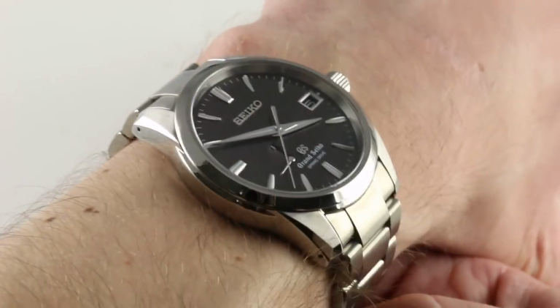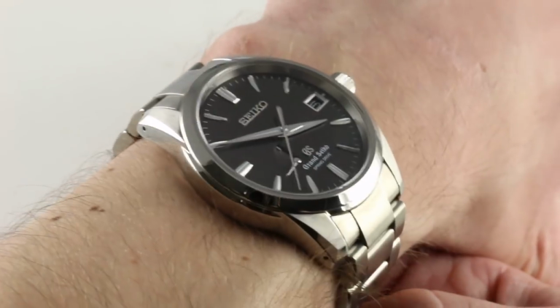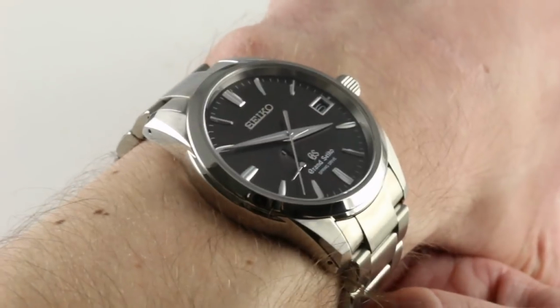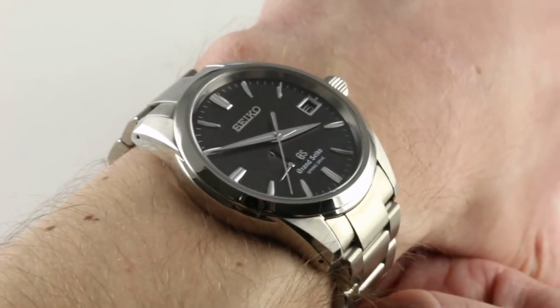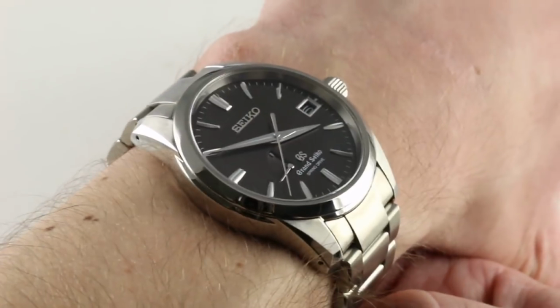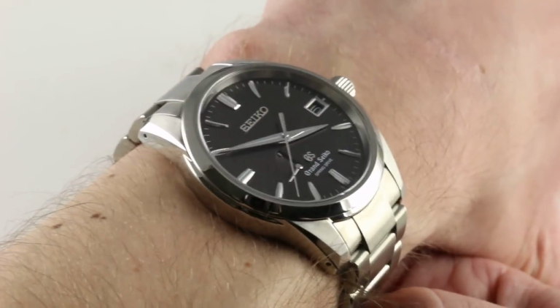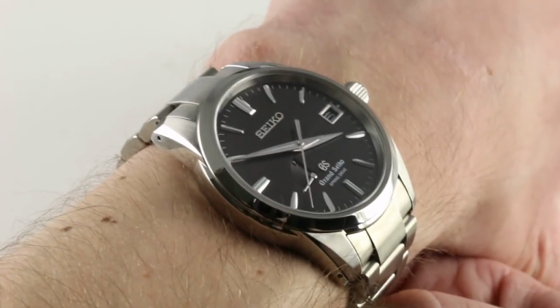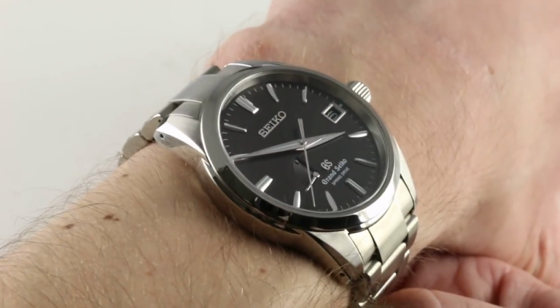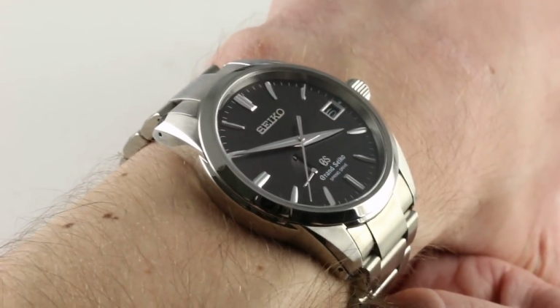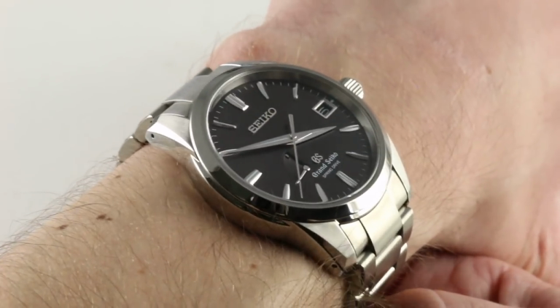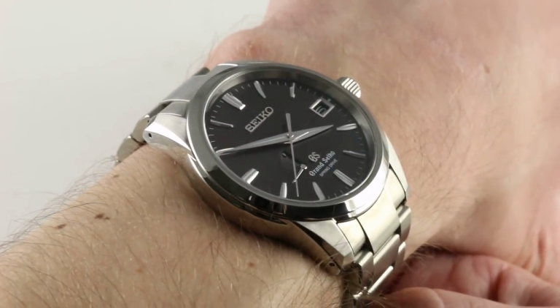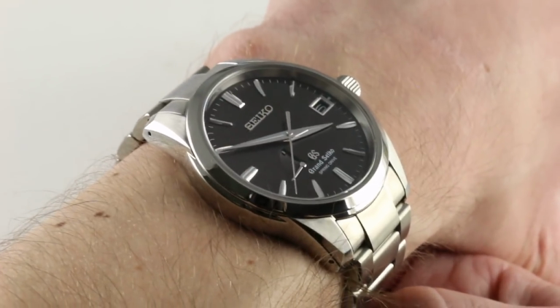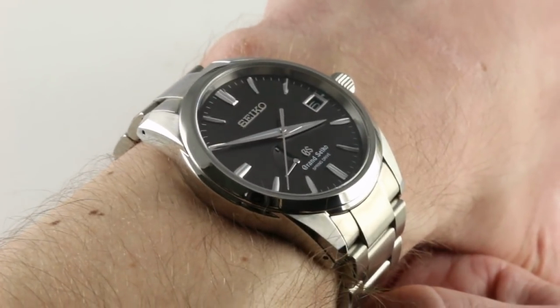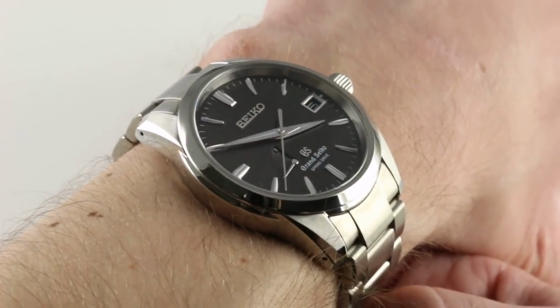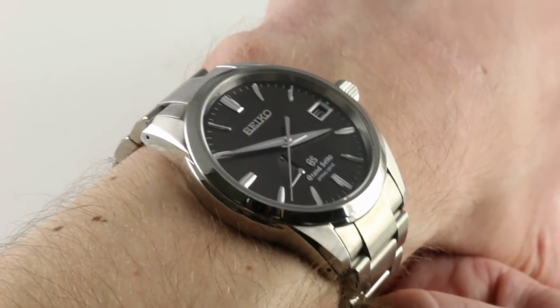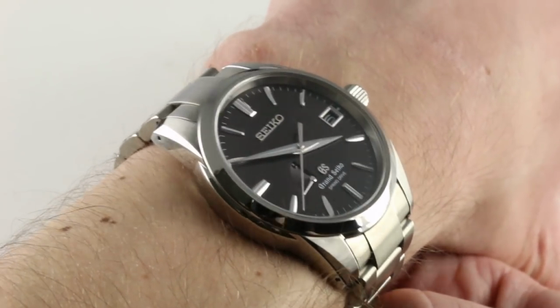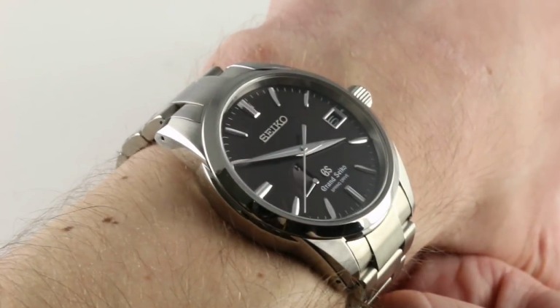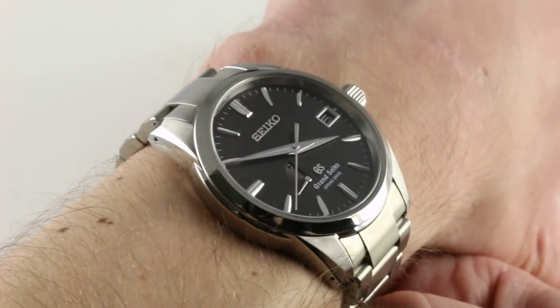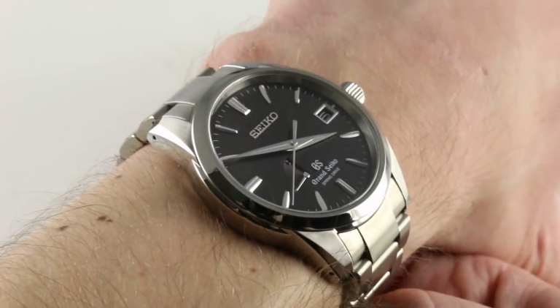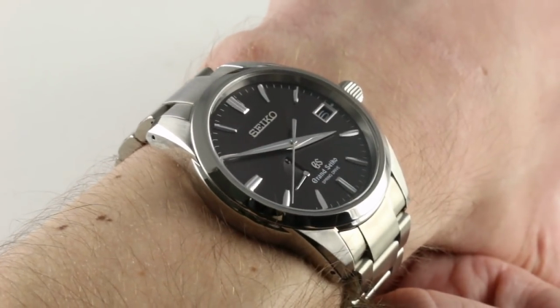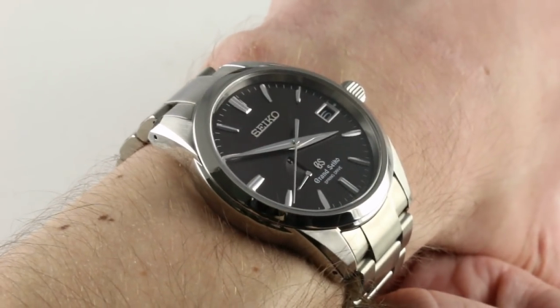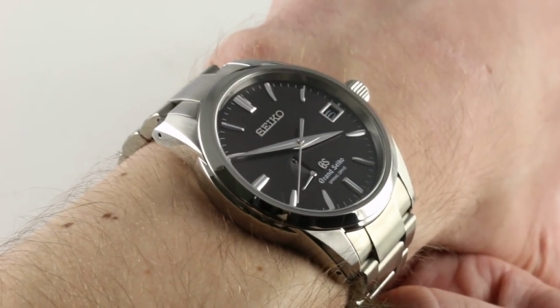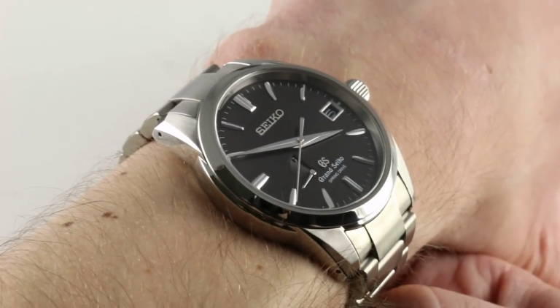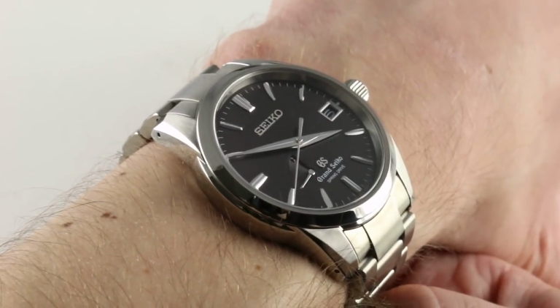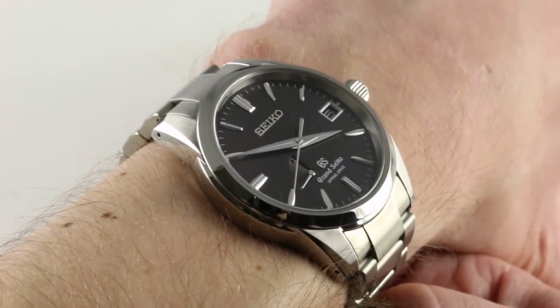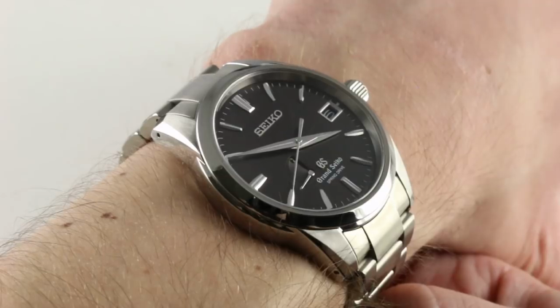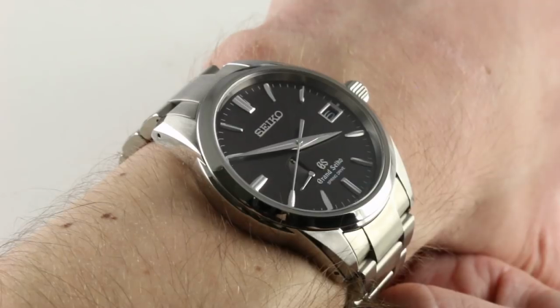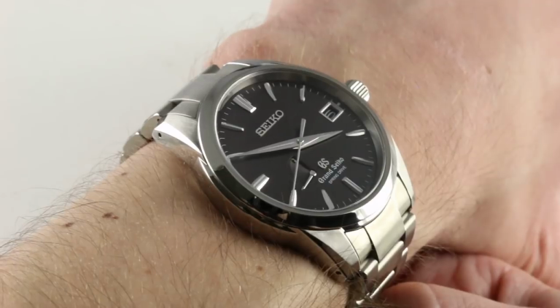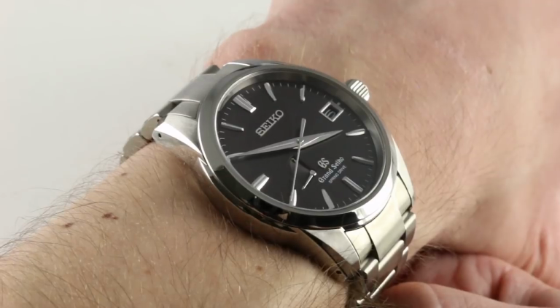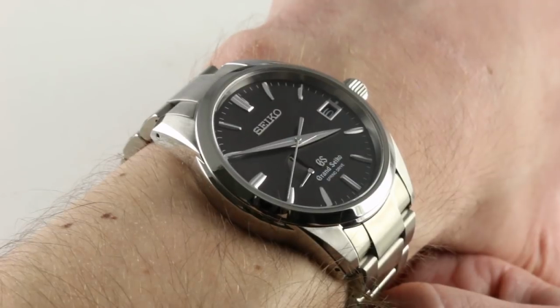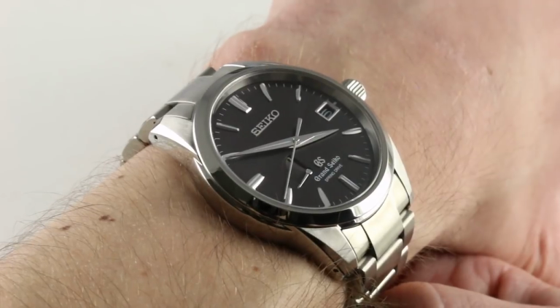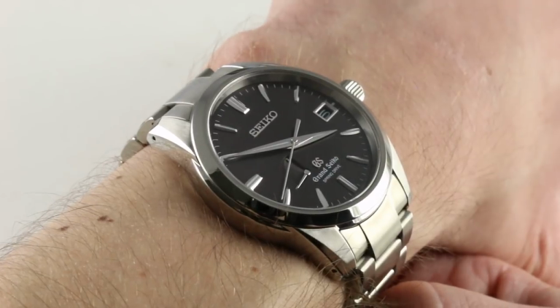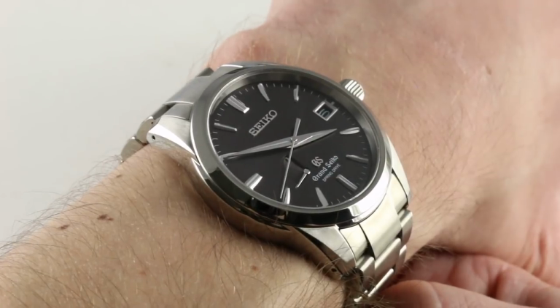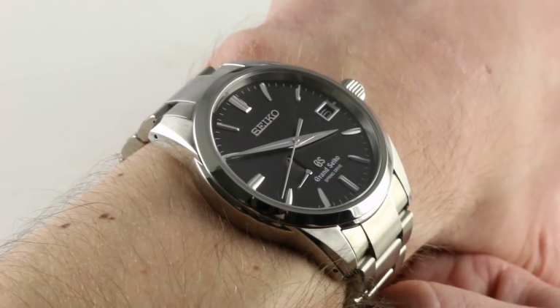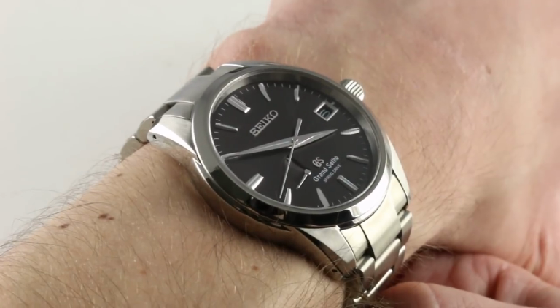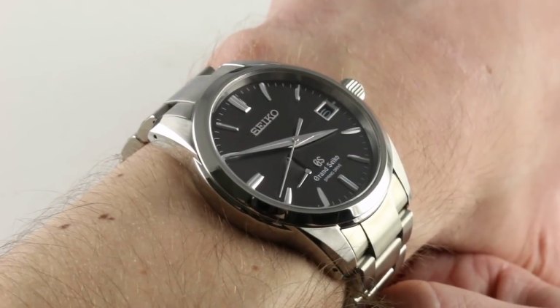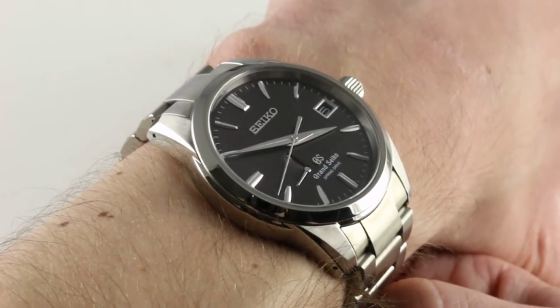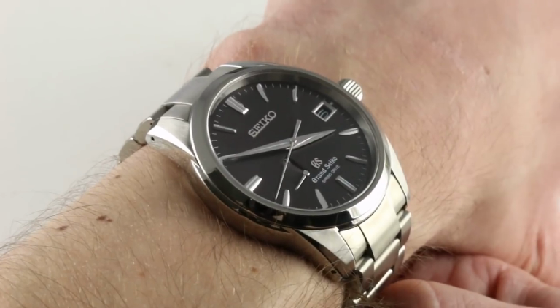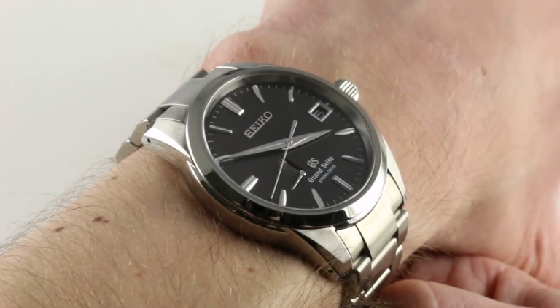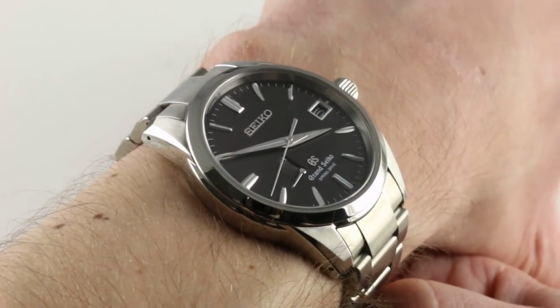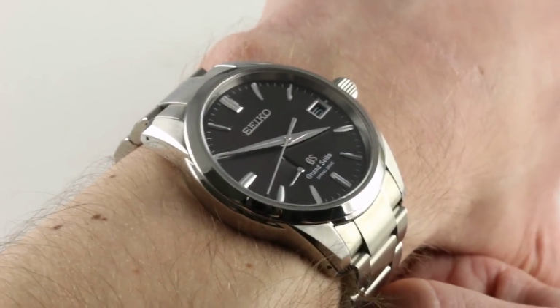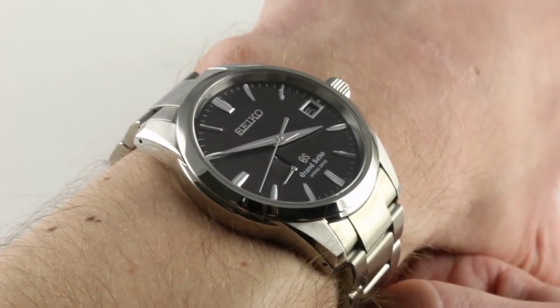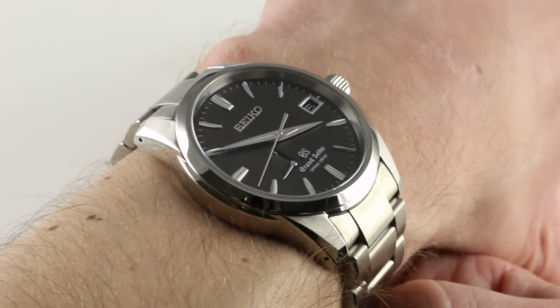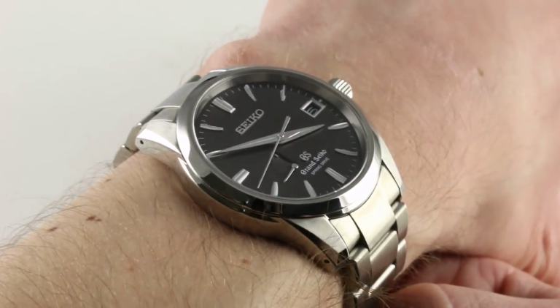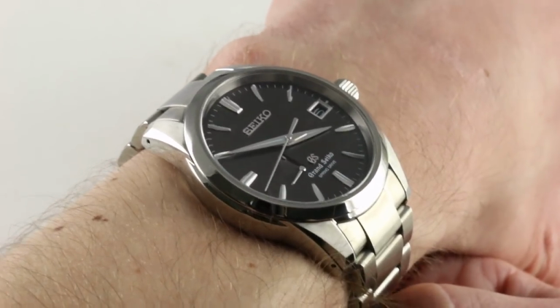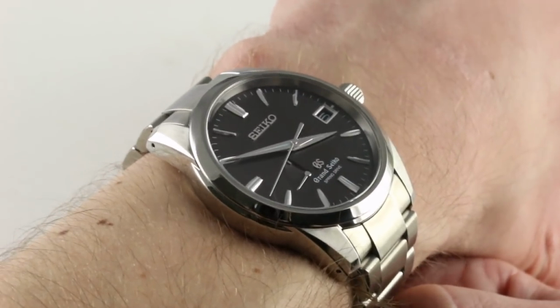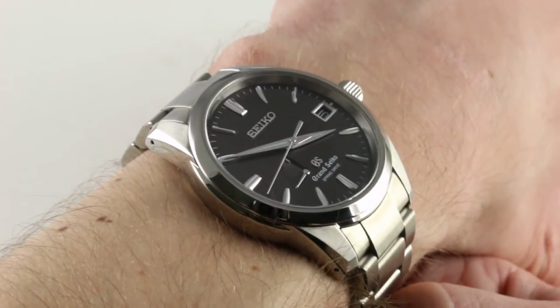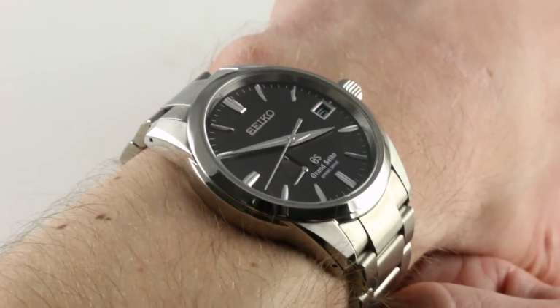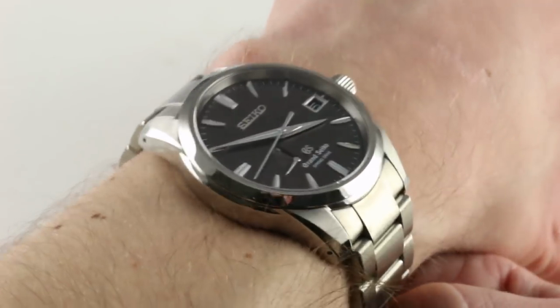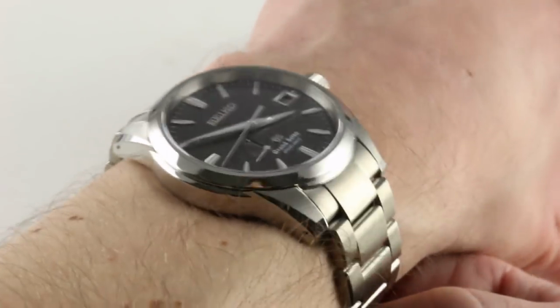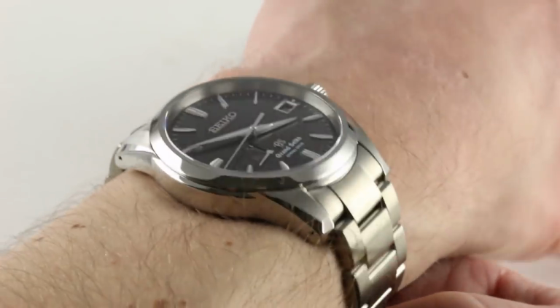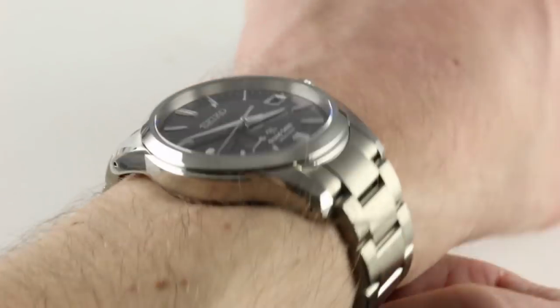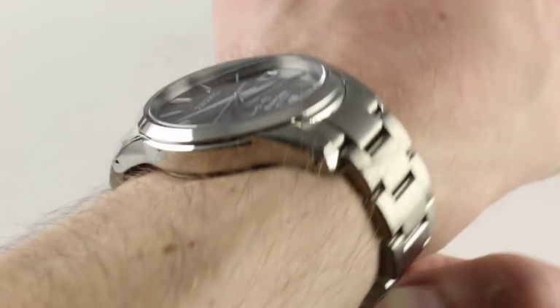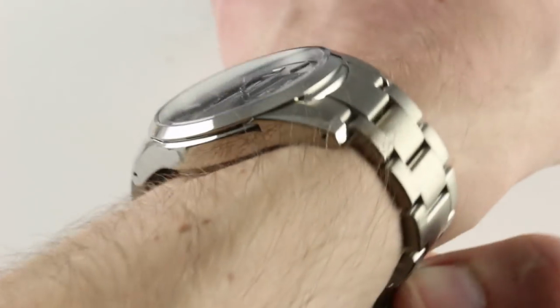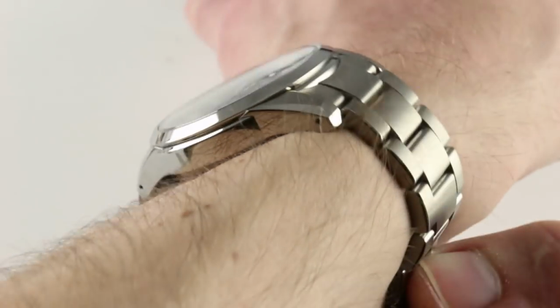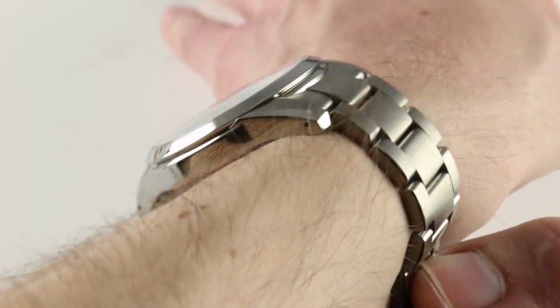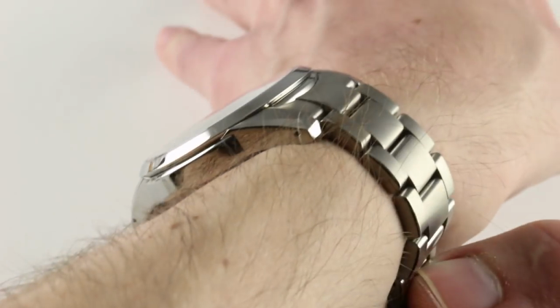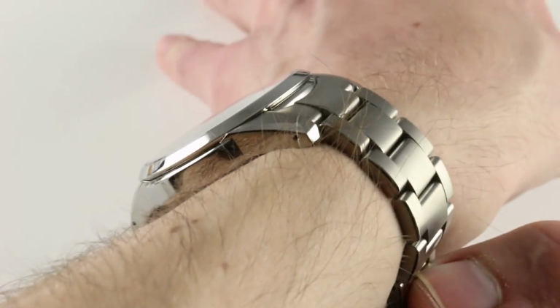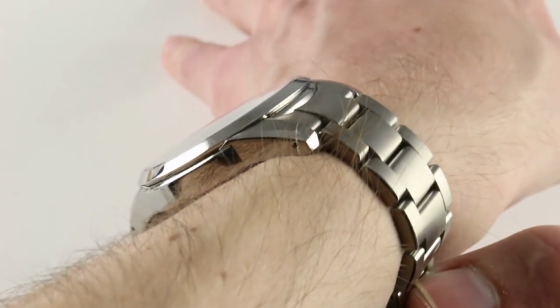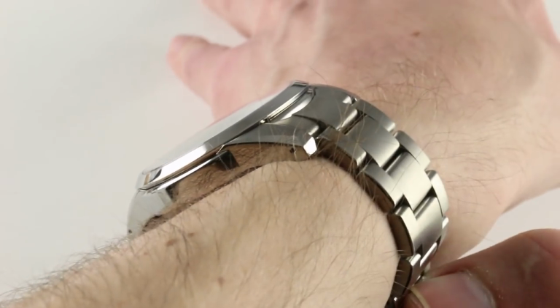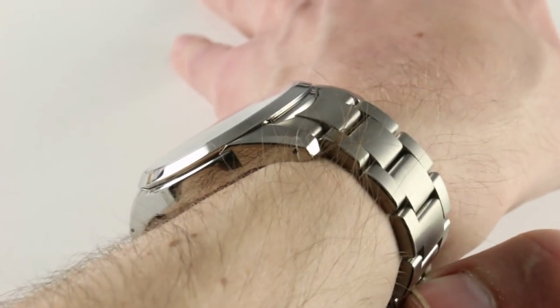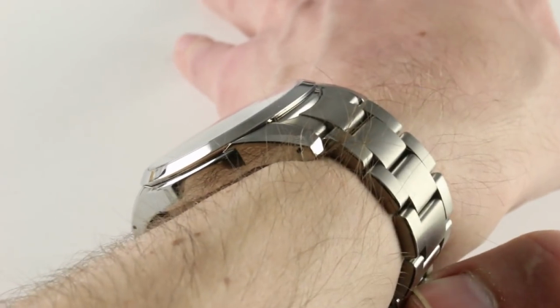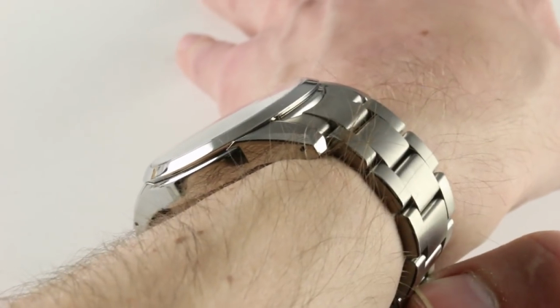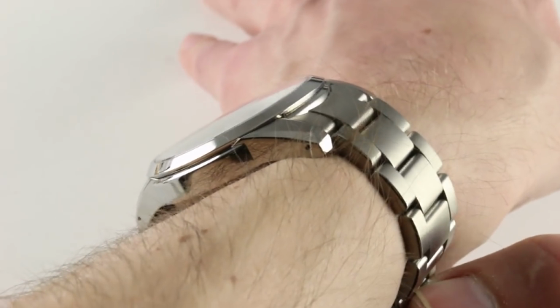It has the toughness, it has the versatility, precision, even the water resistance to be a never-take-it-off kind of watch.